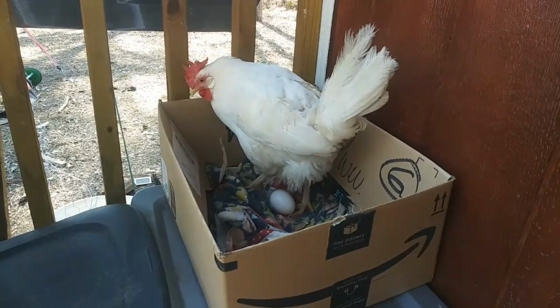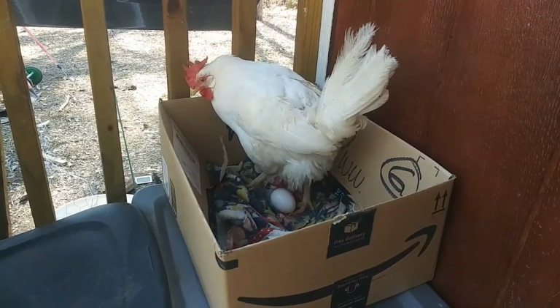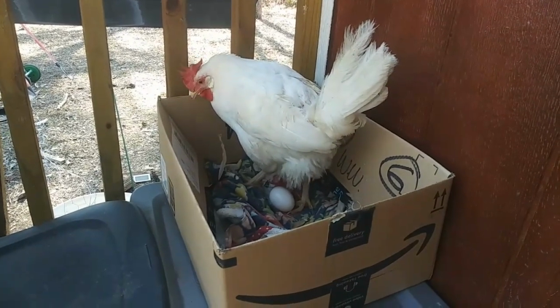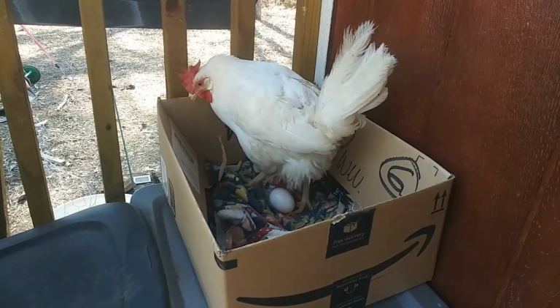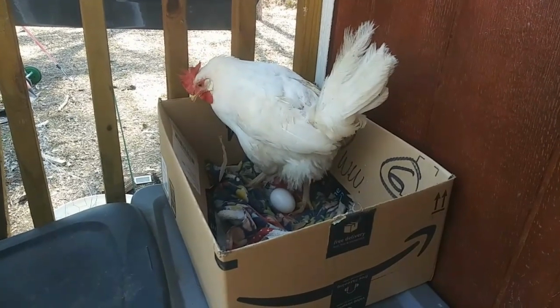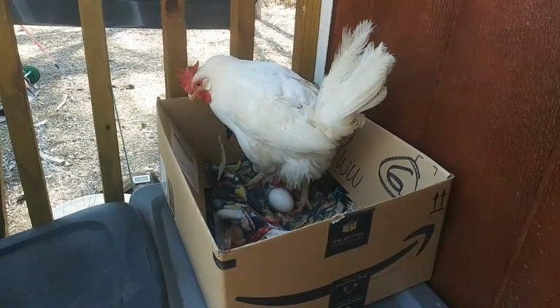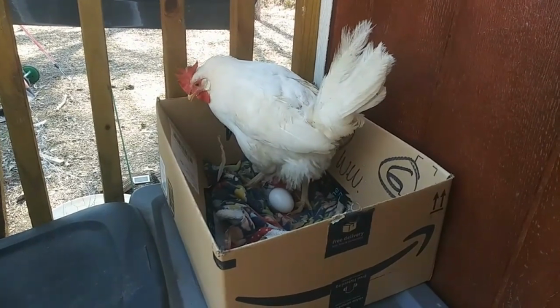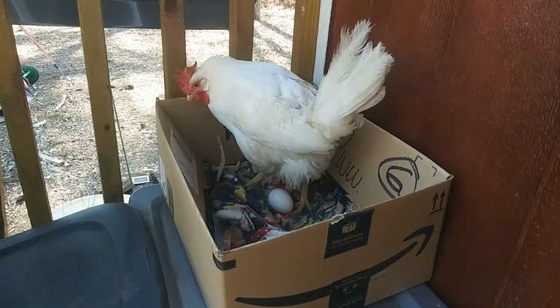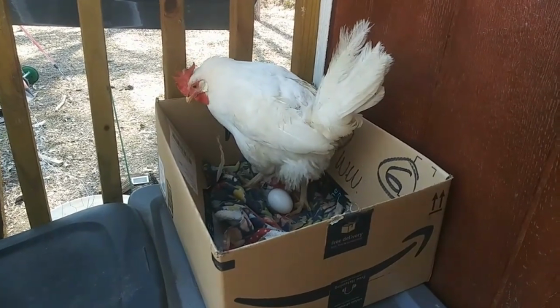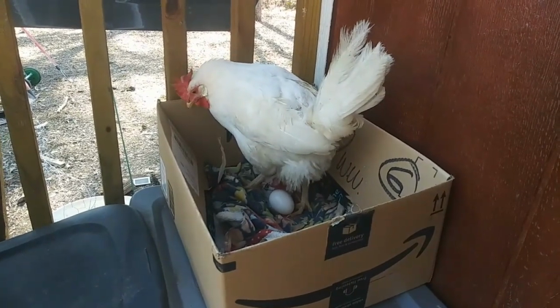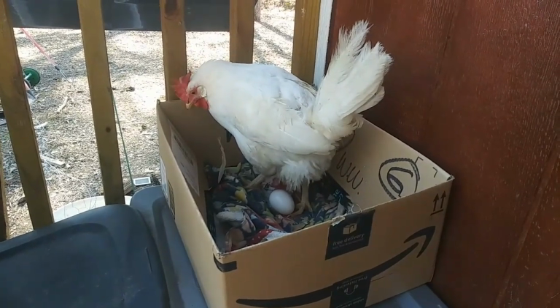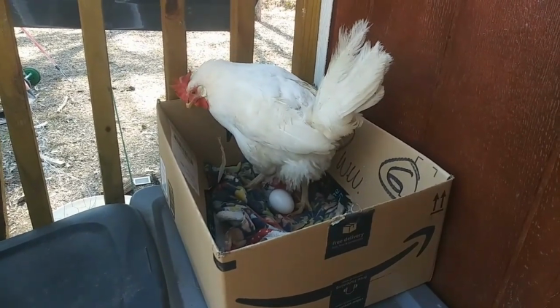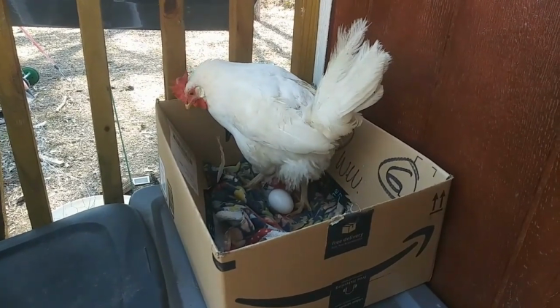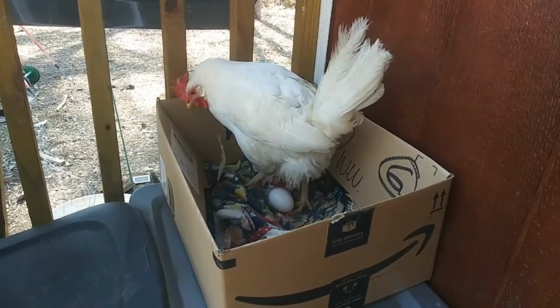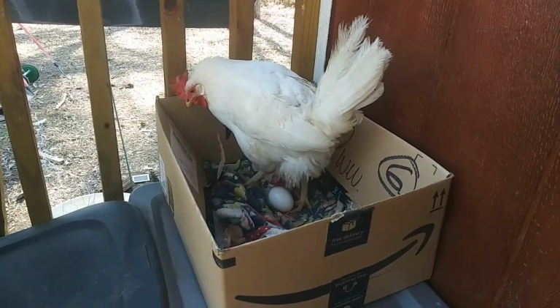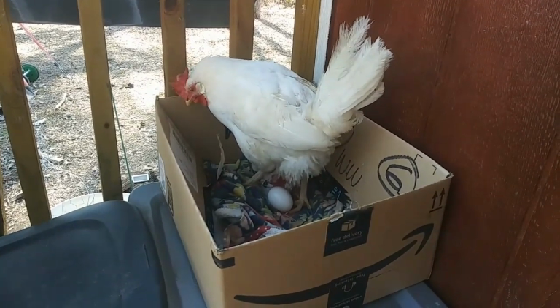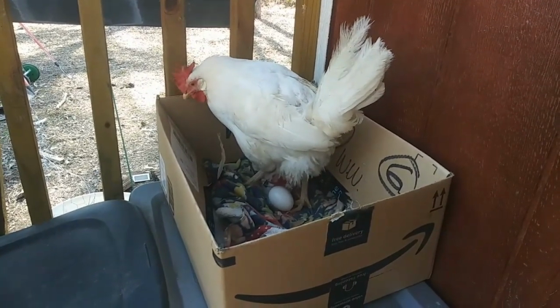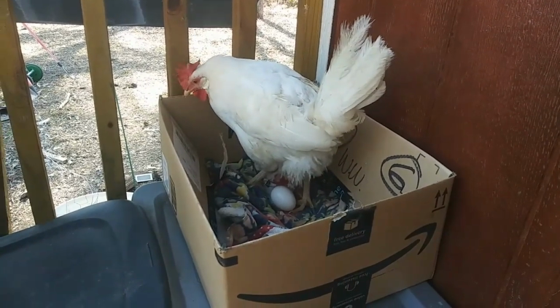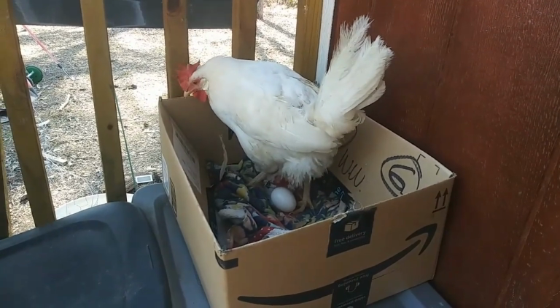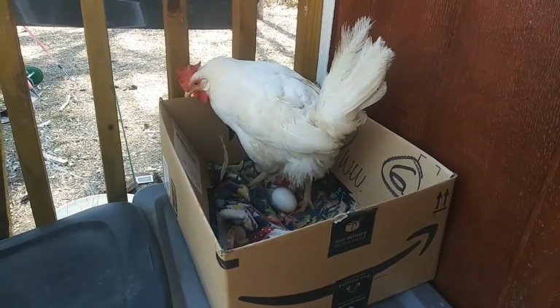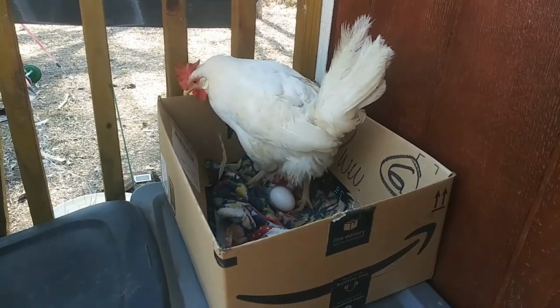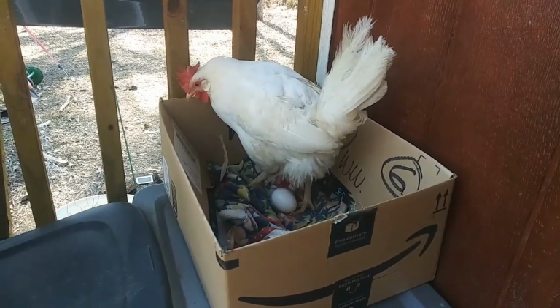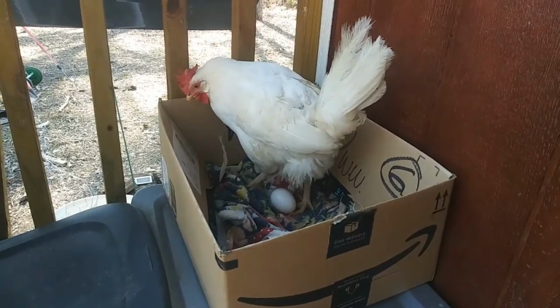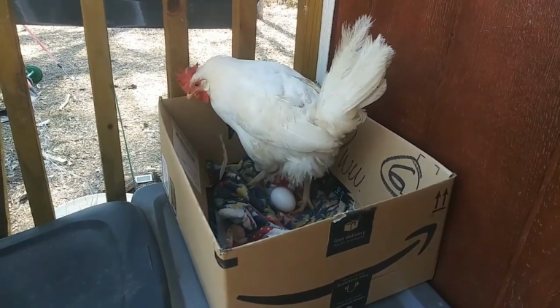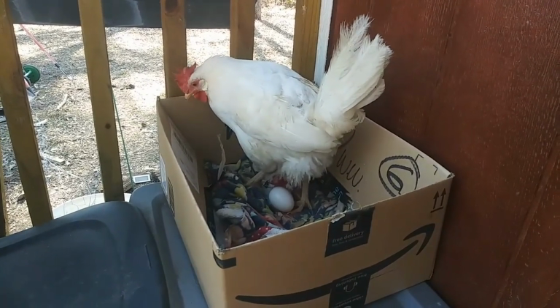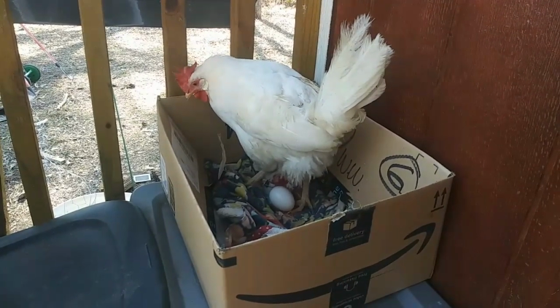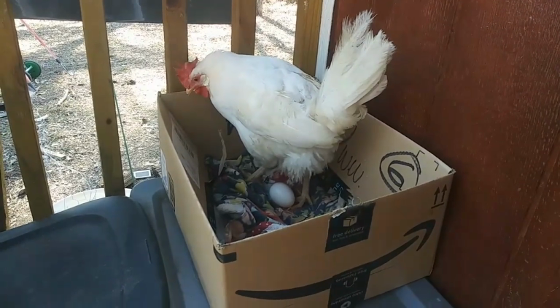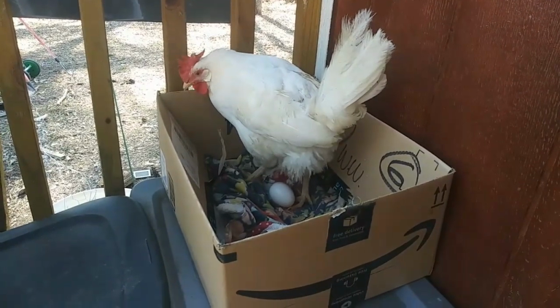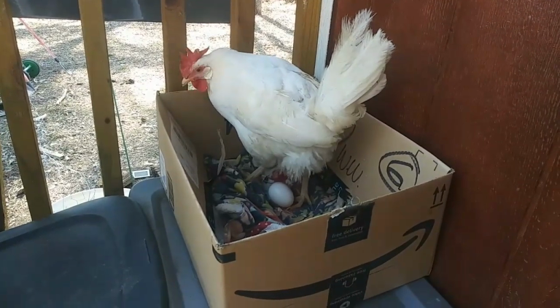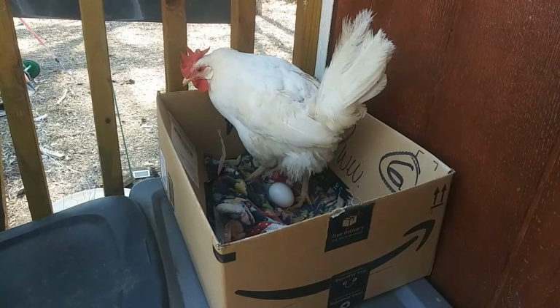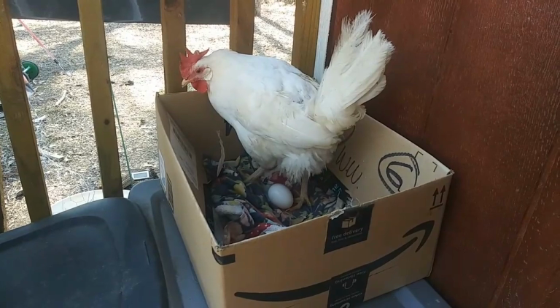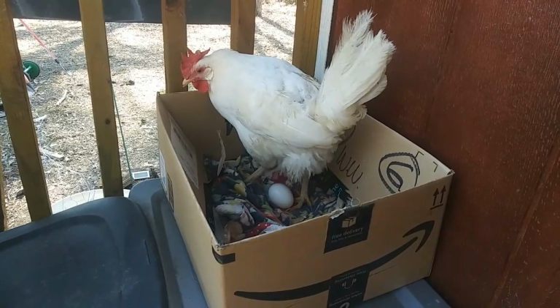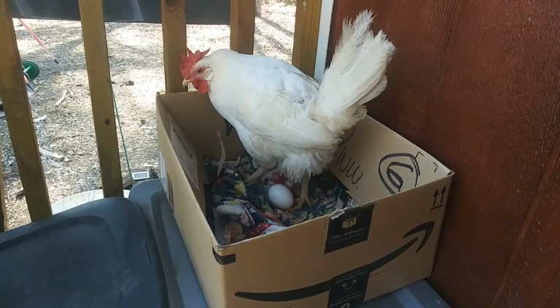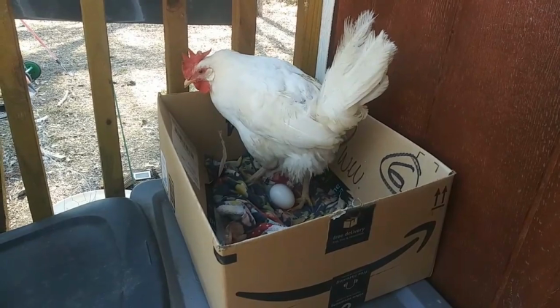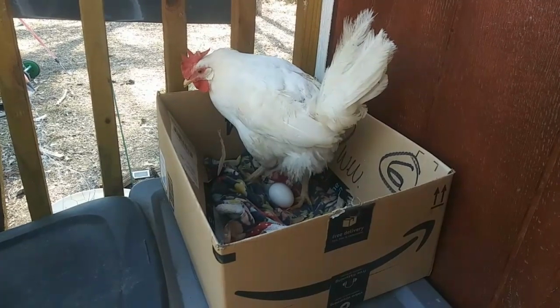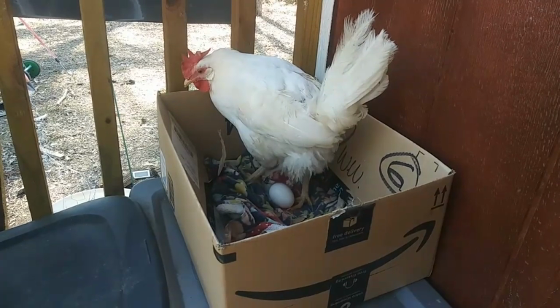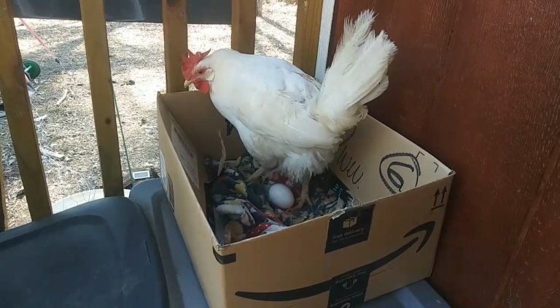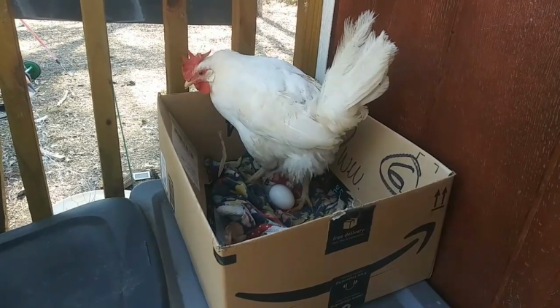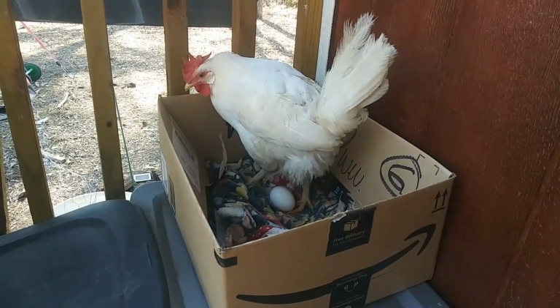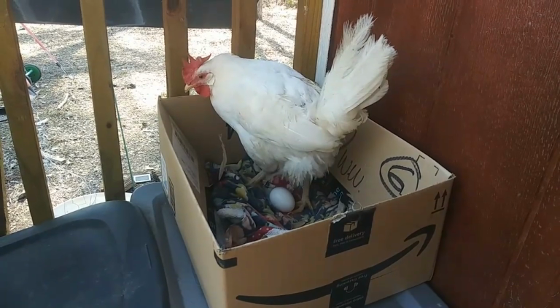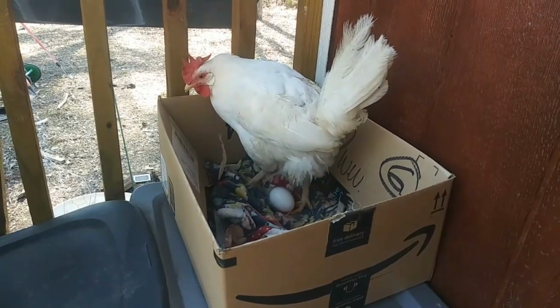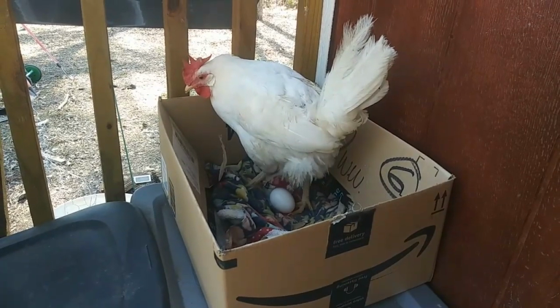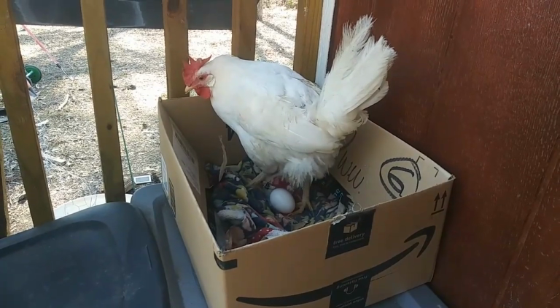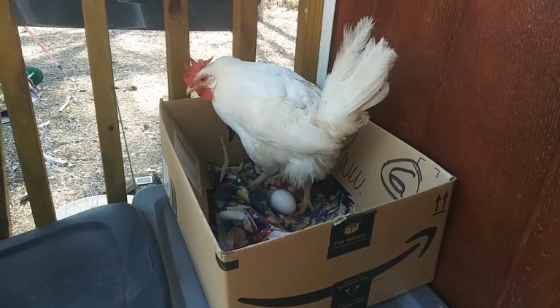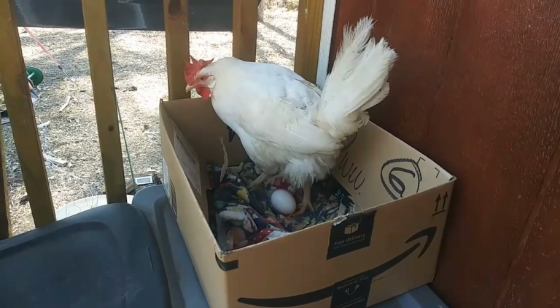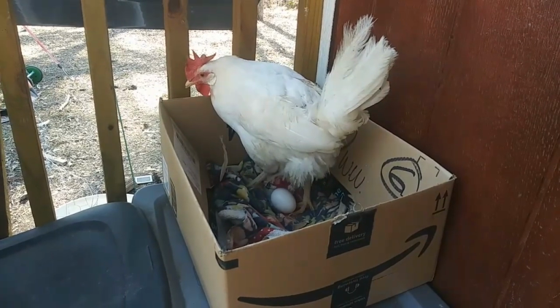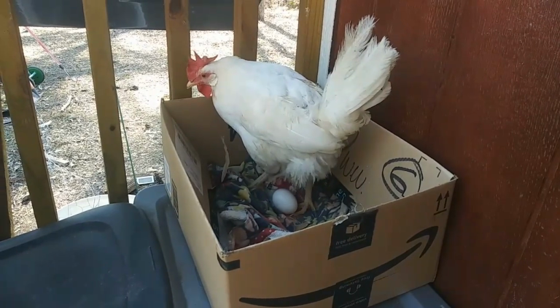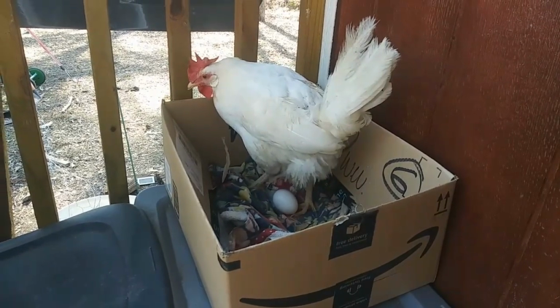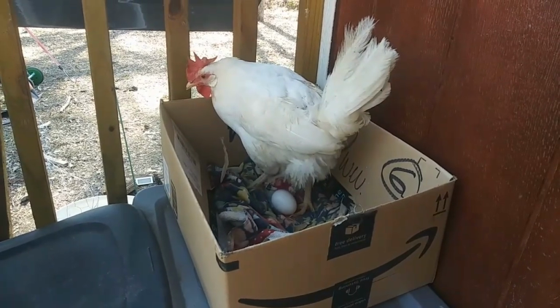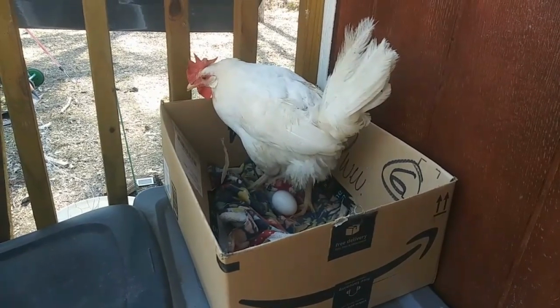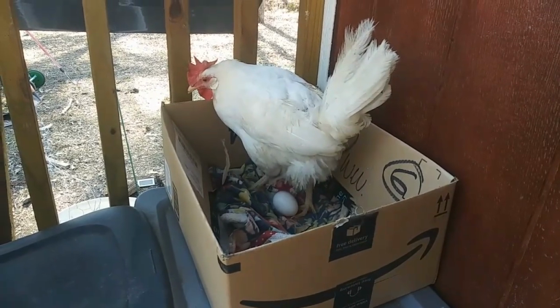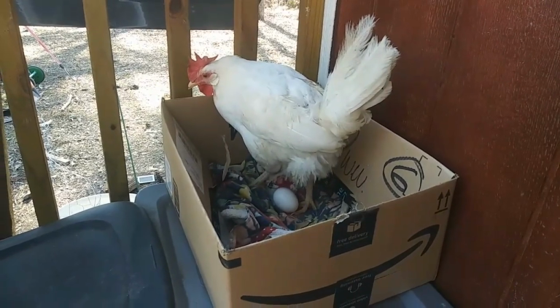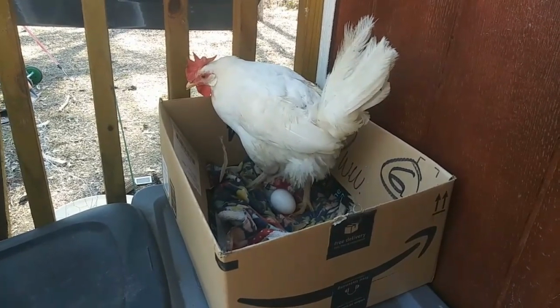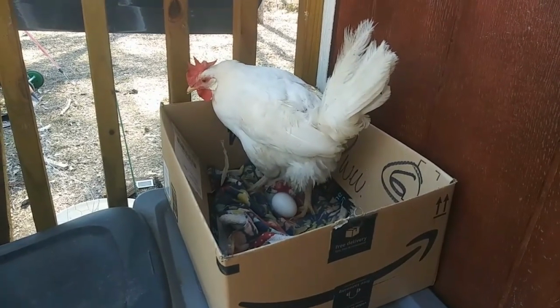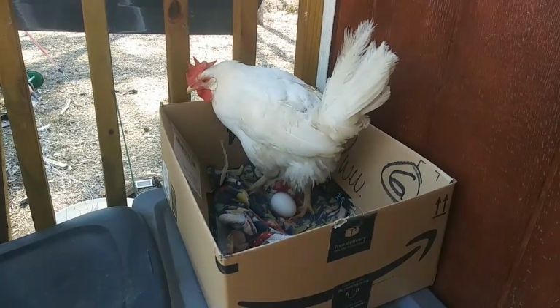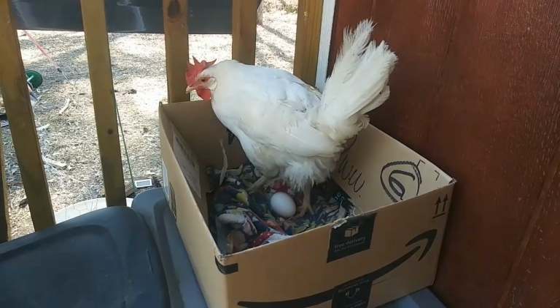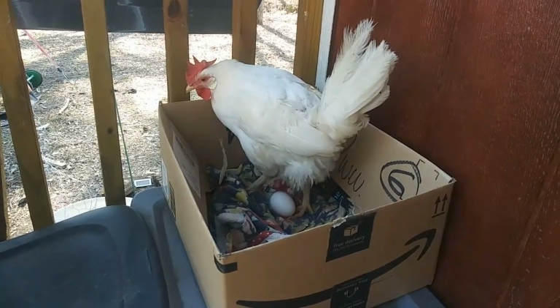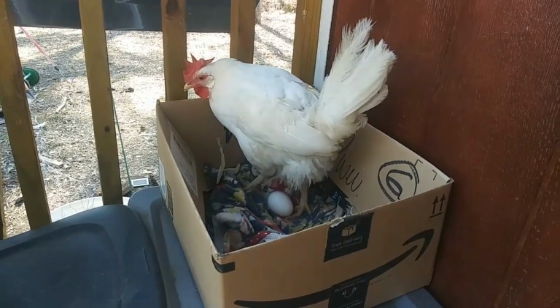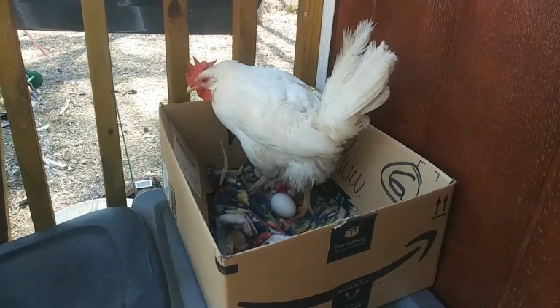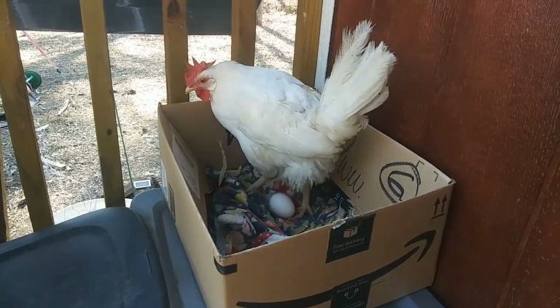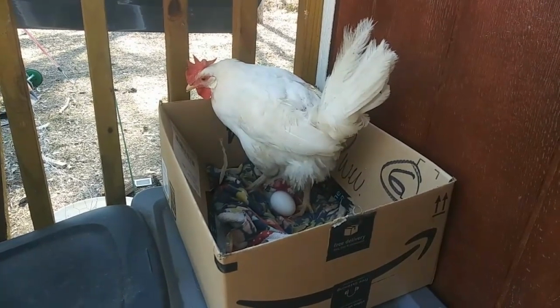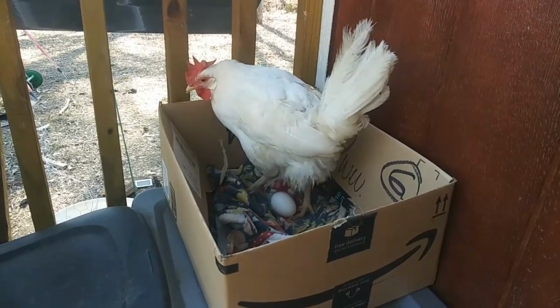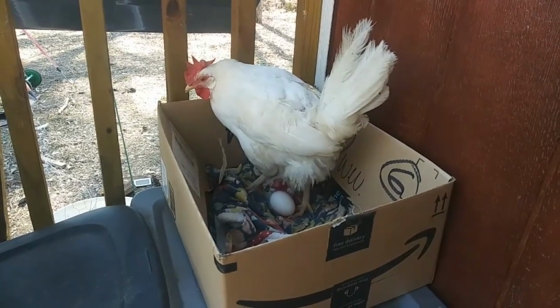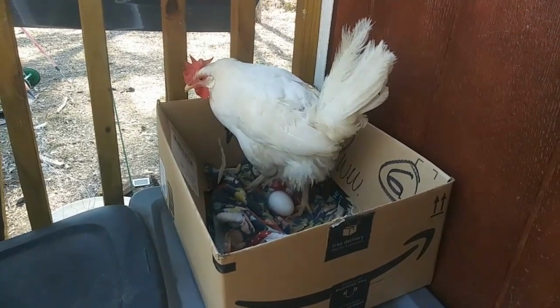She's such a good girl. Look at that big white egg. Alright, you can go about your day.